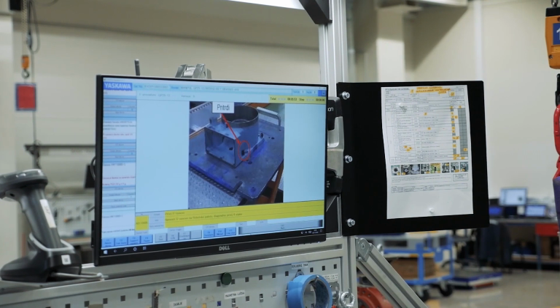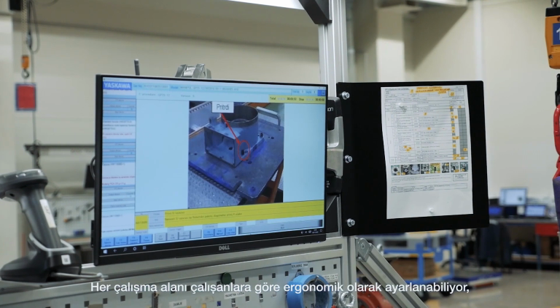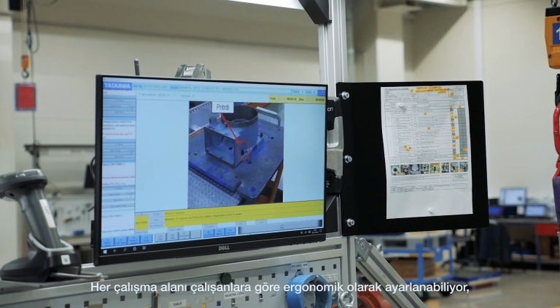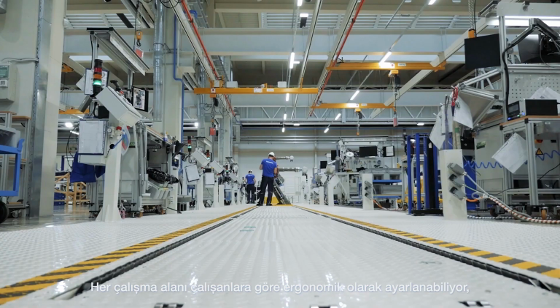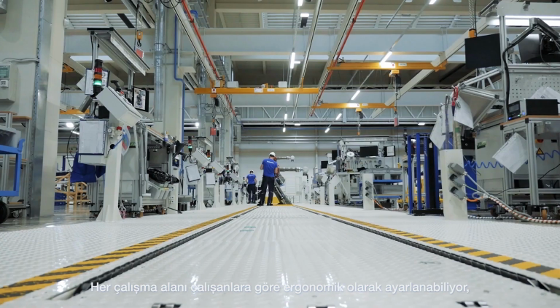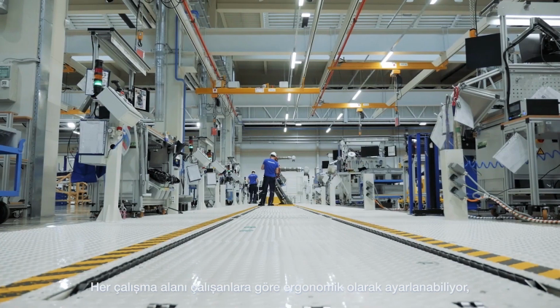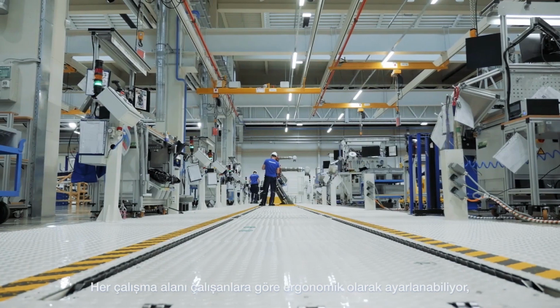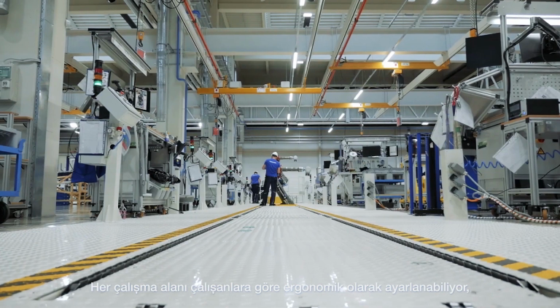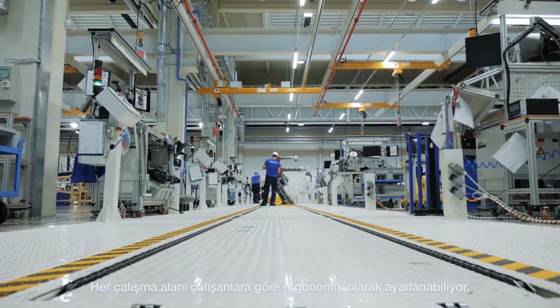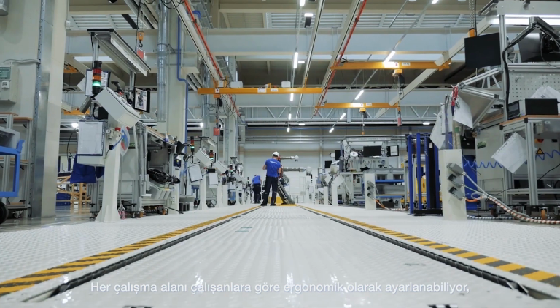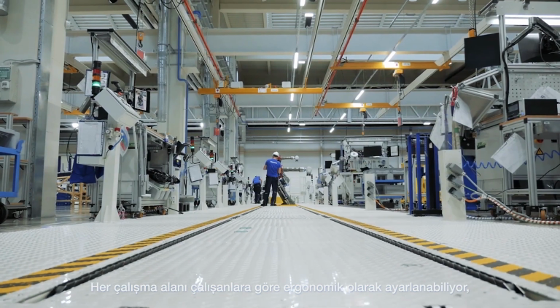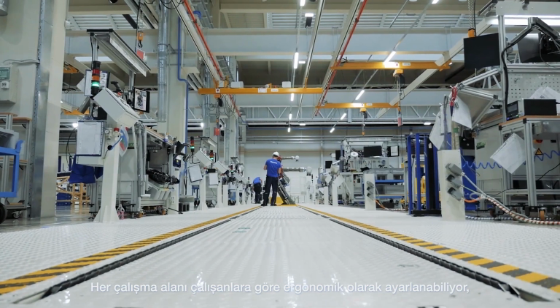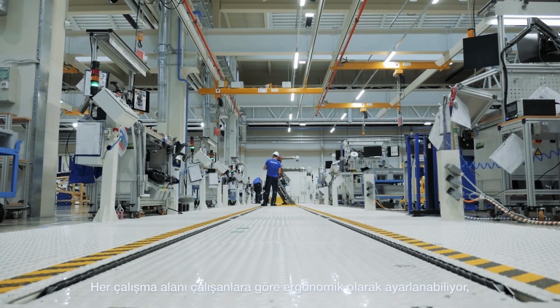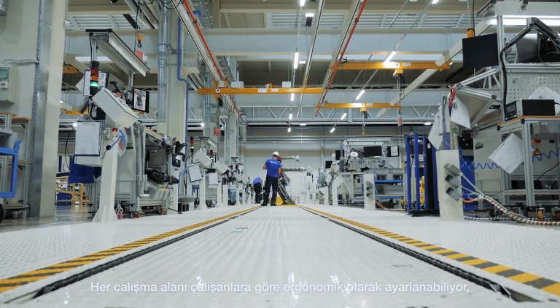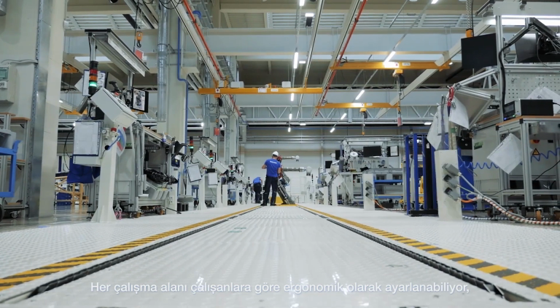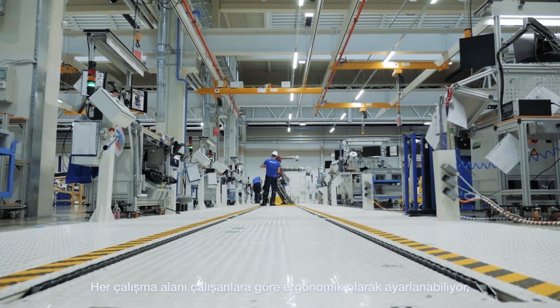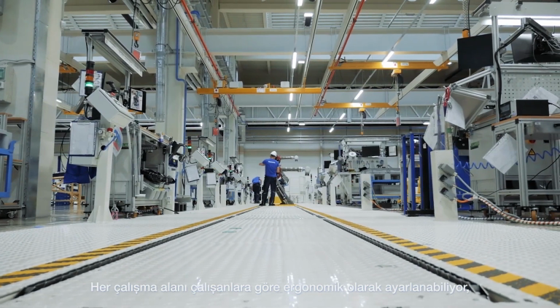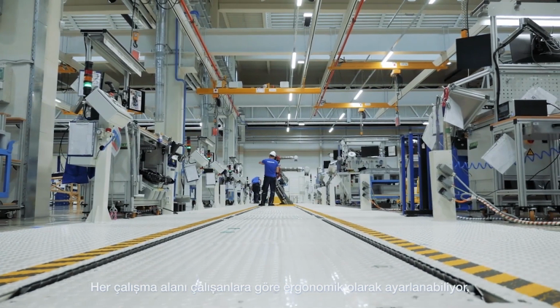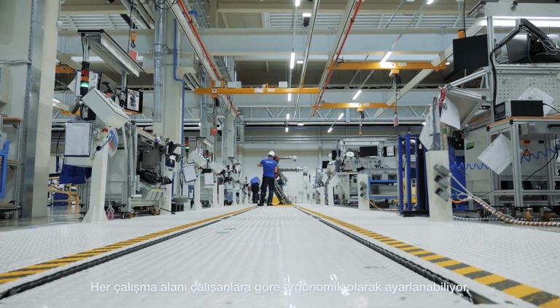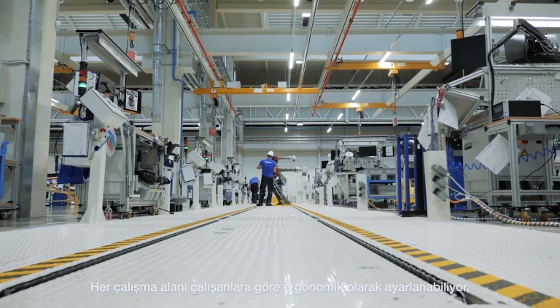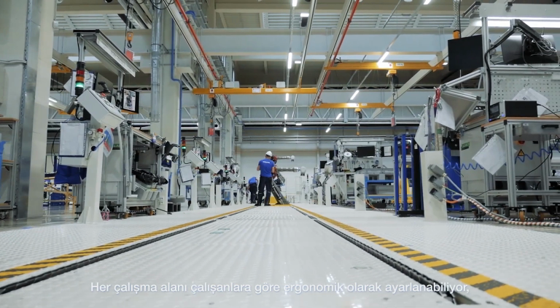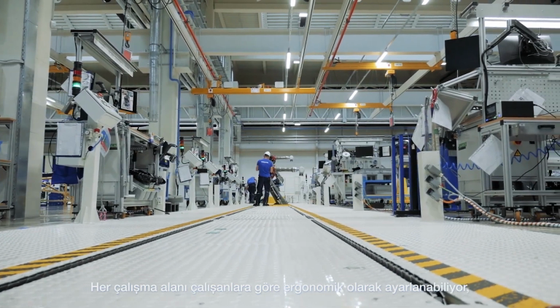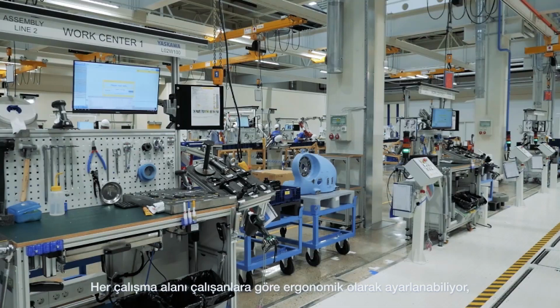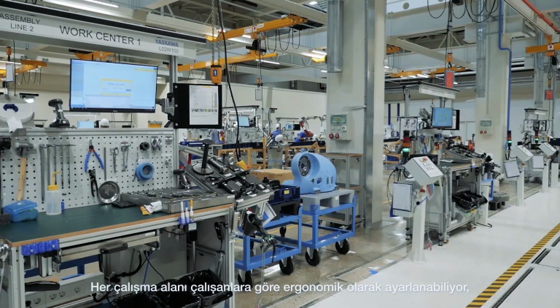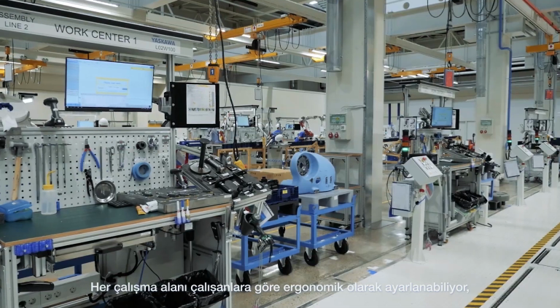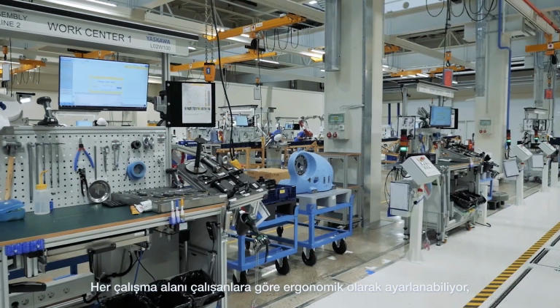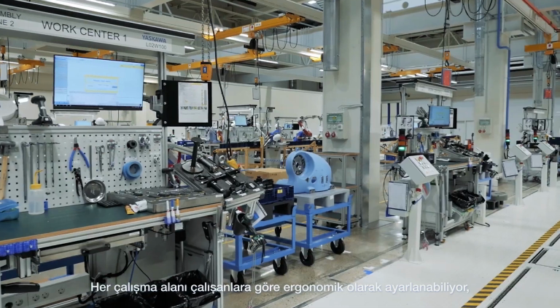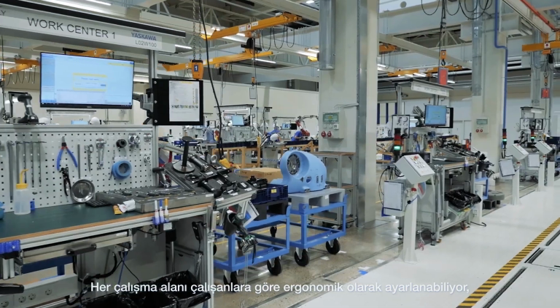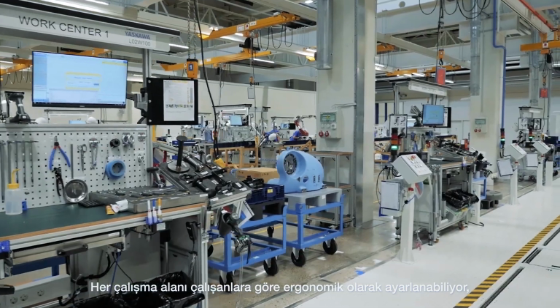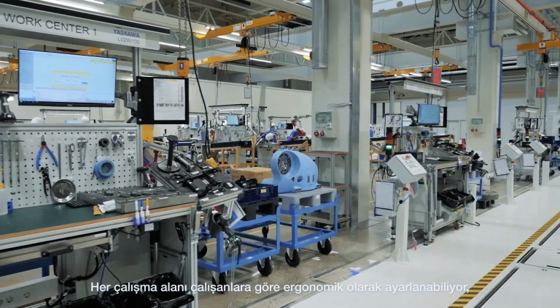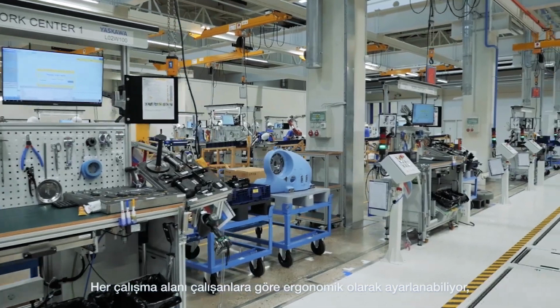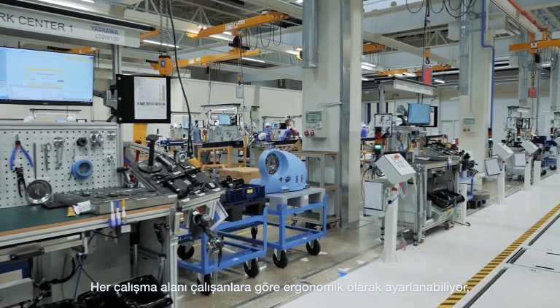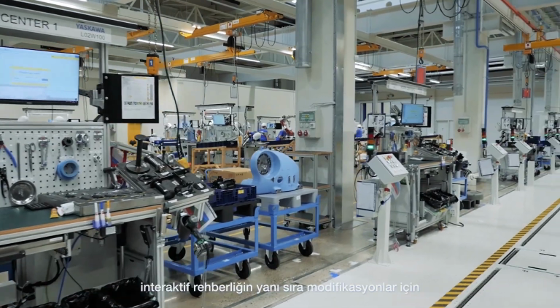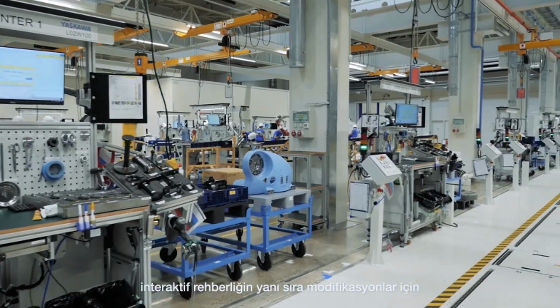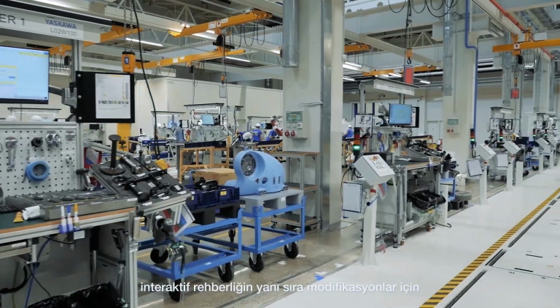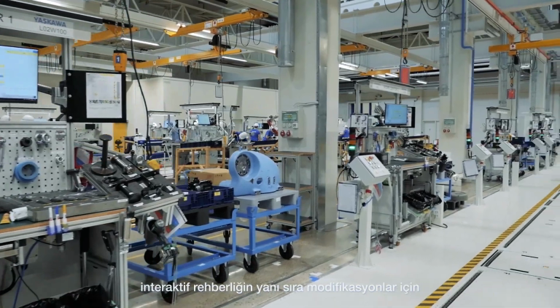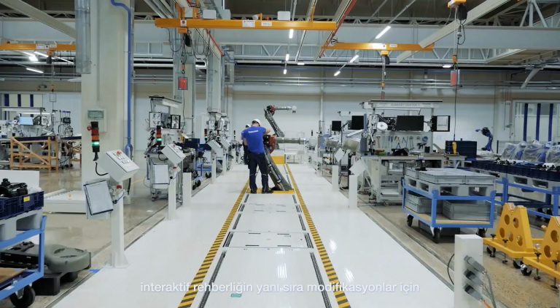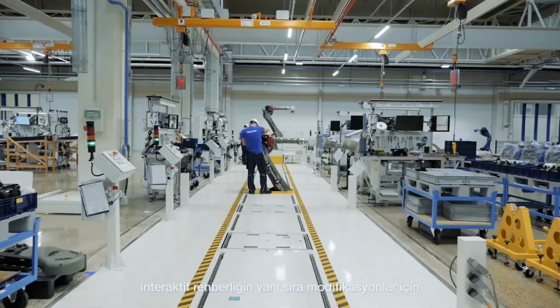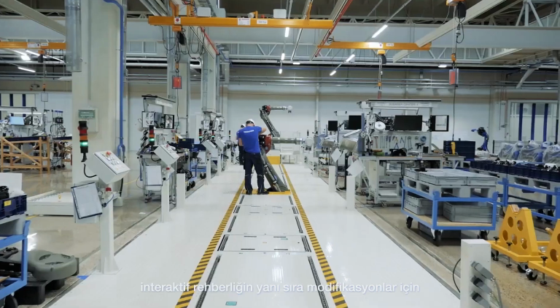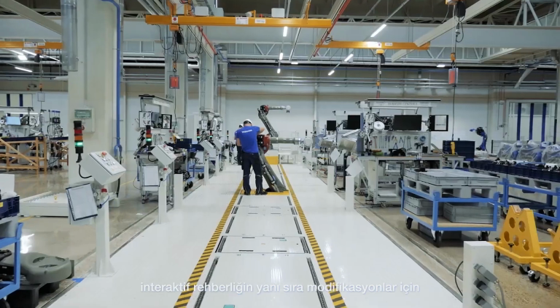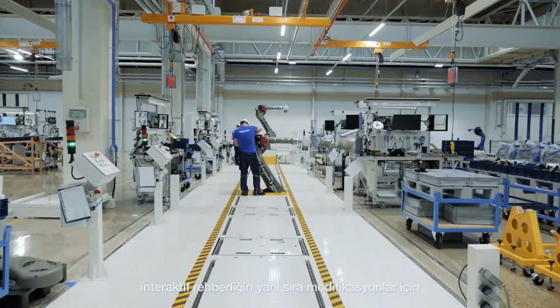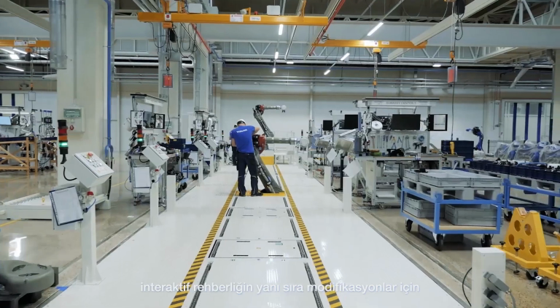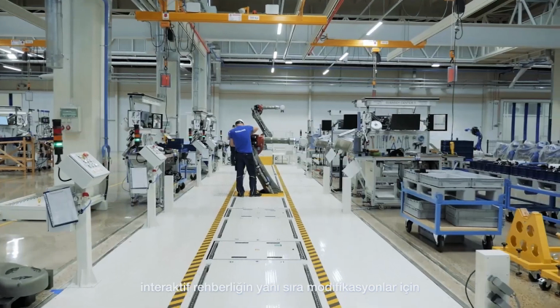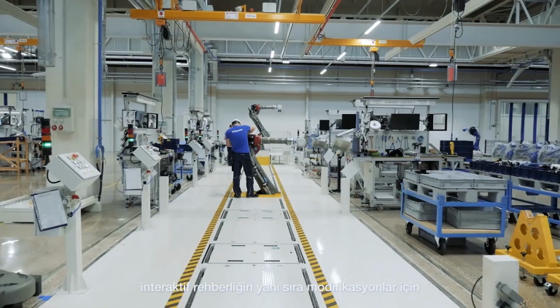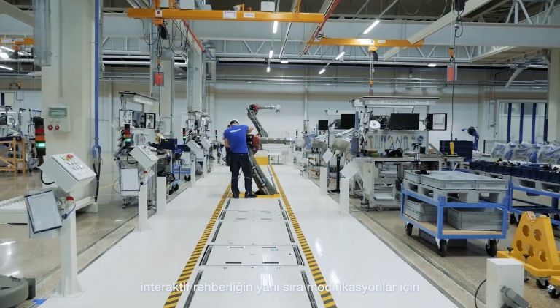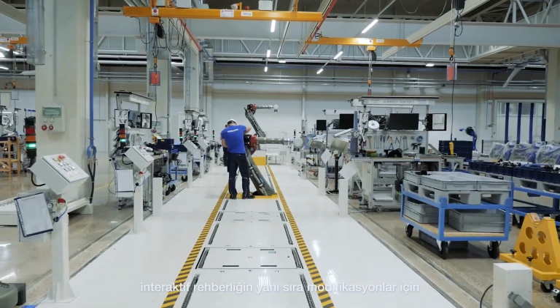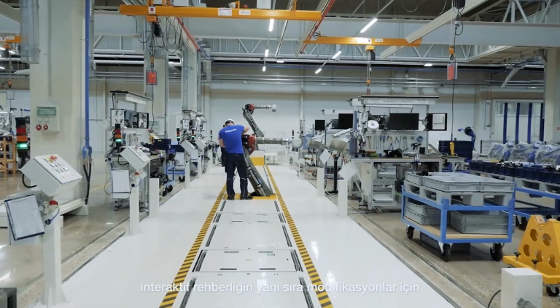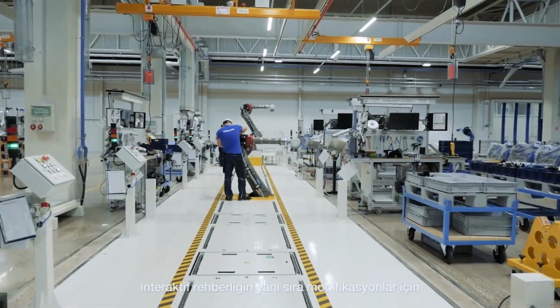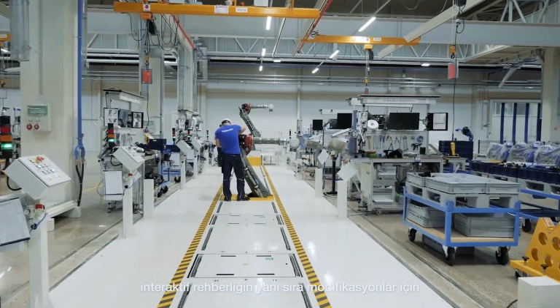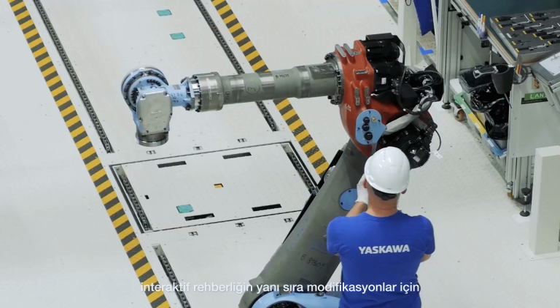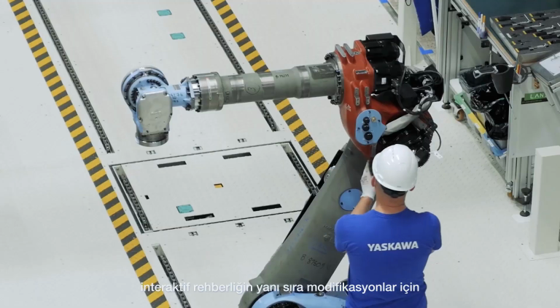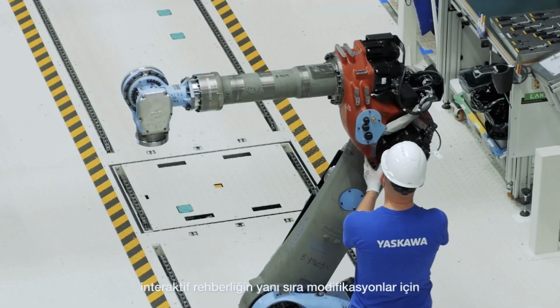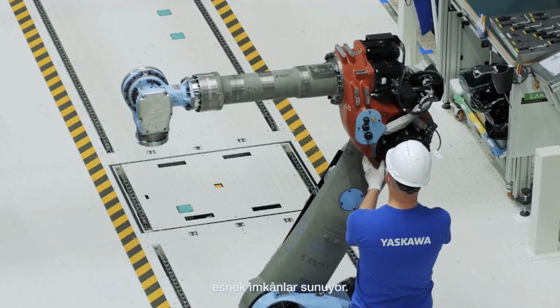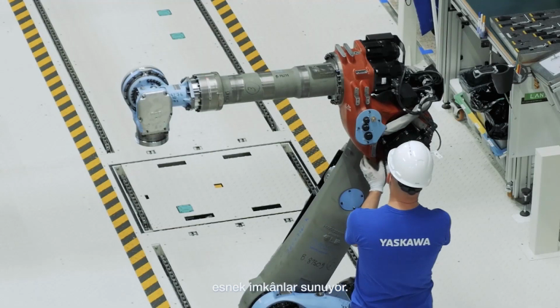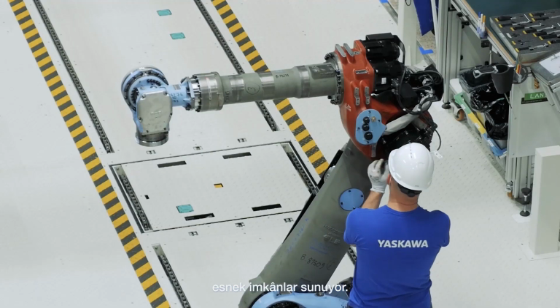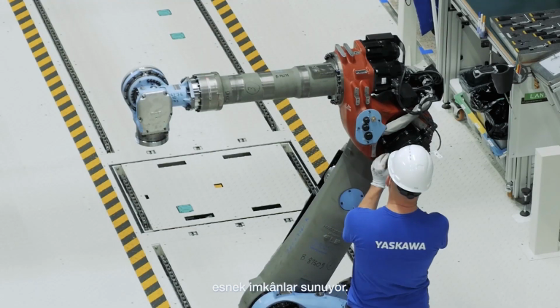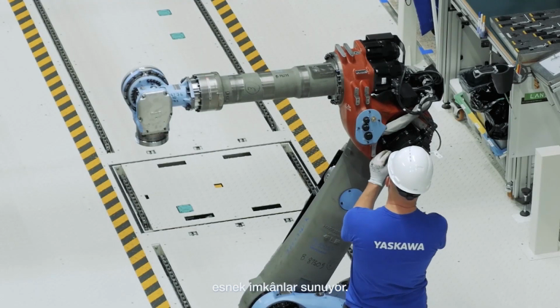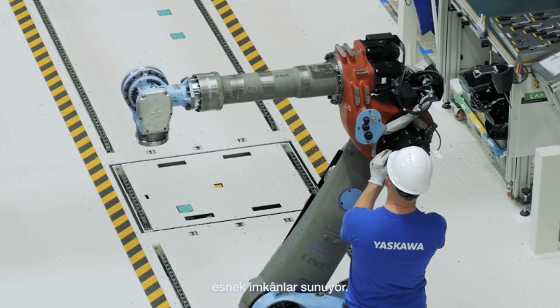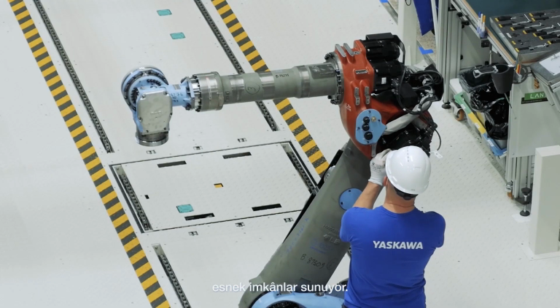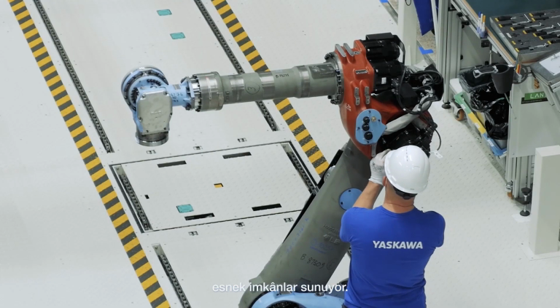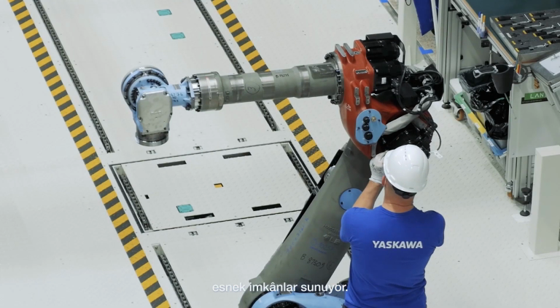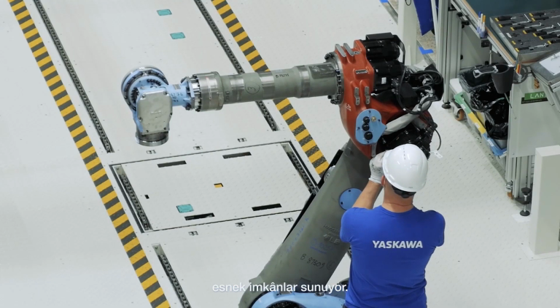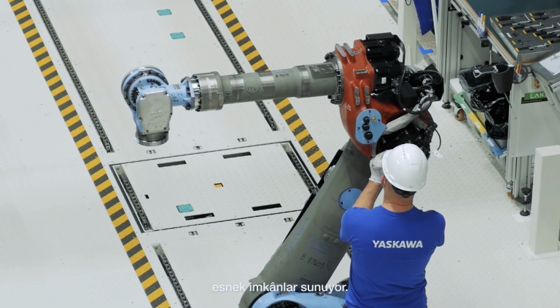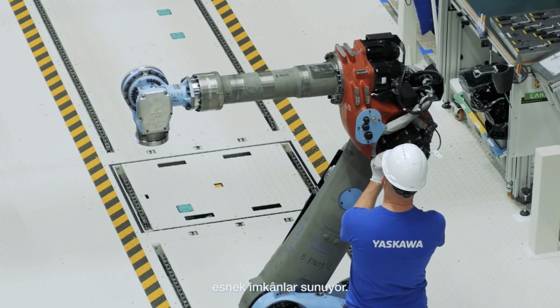Every workplace is ergonomically adjustable to each worker, interactively guided, and also flexible for modifications.